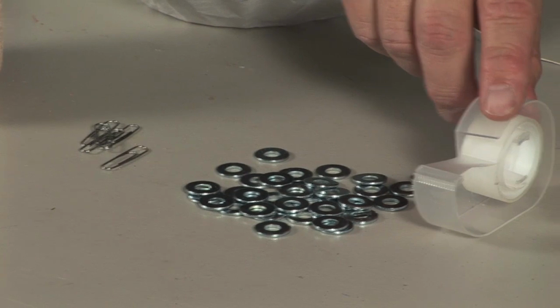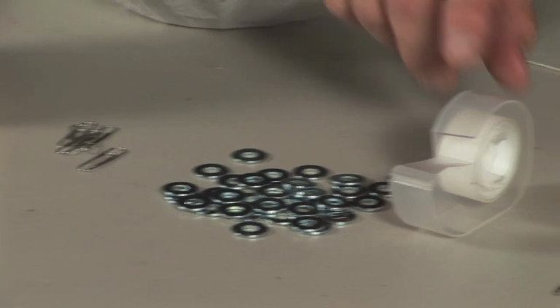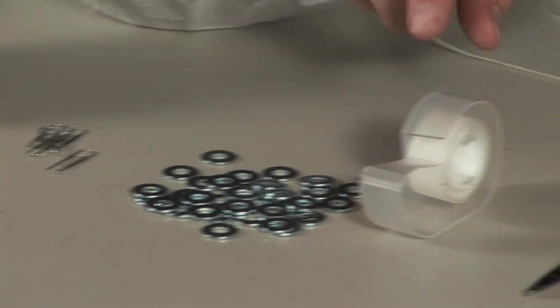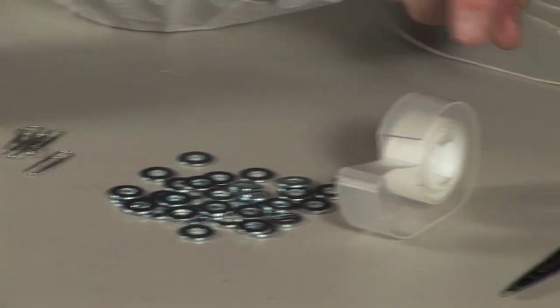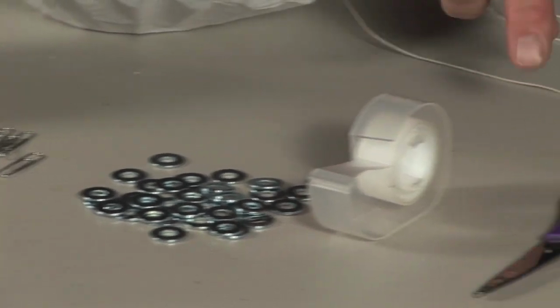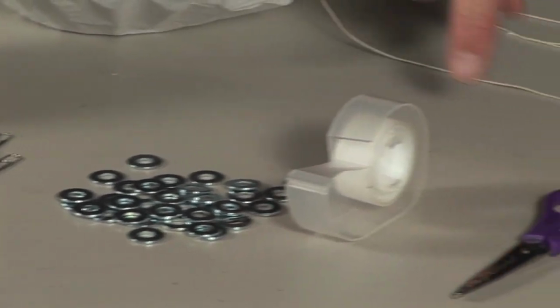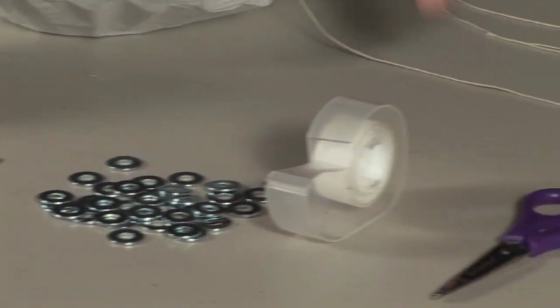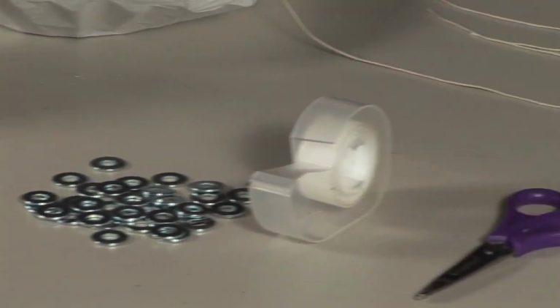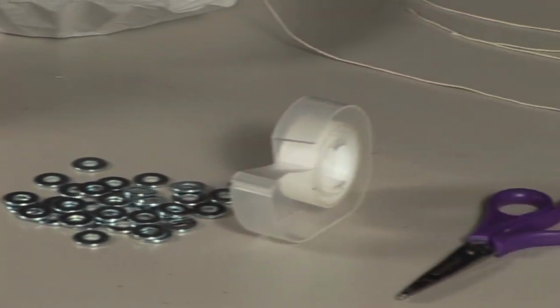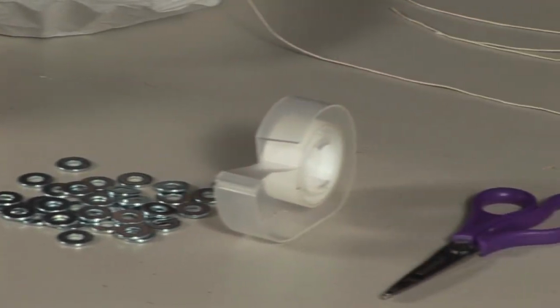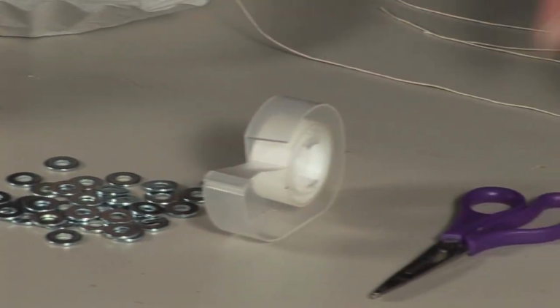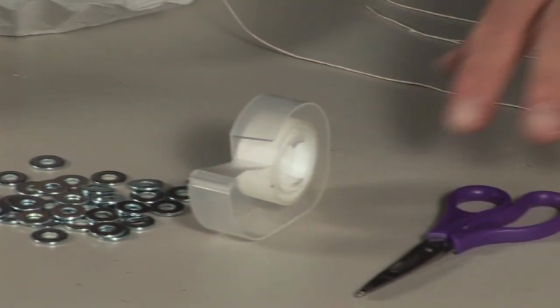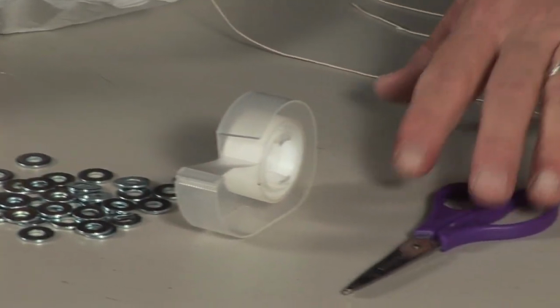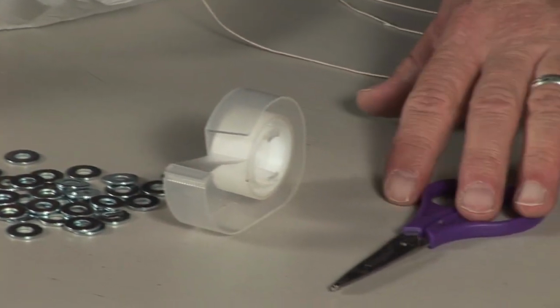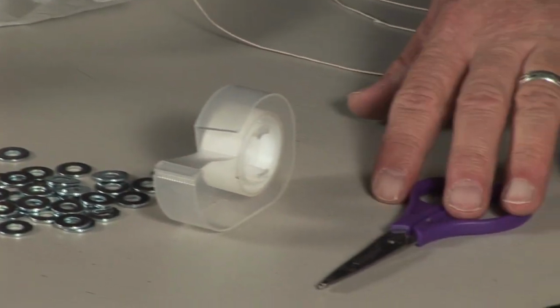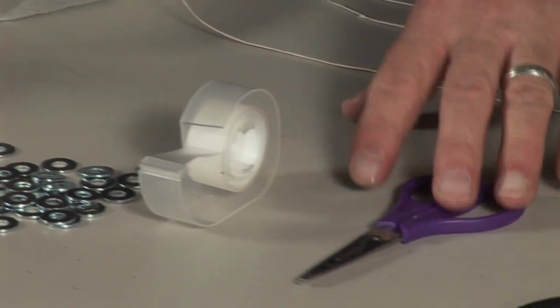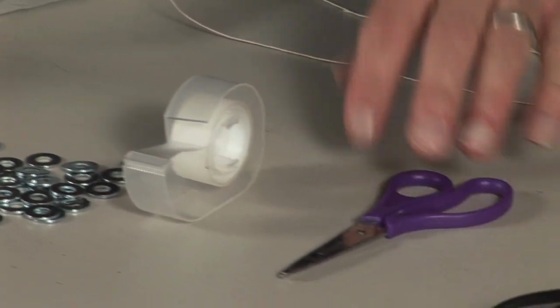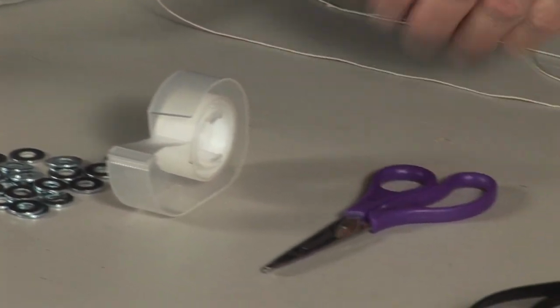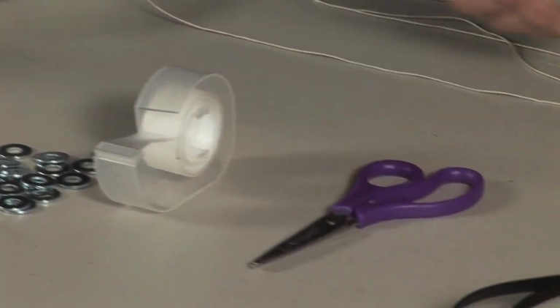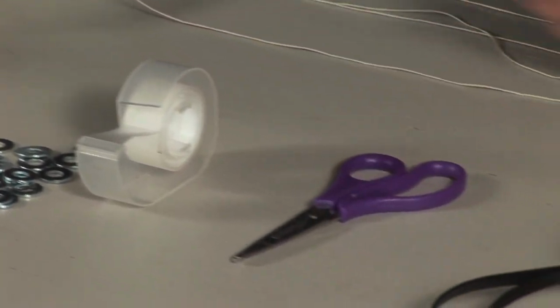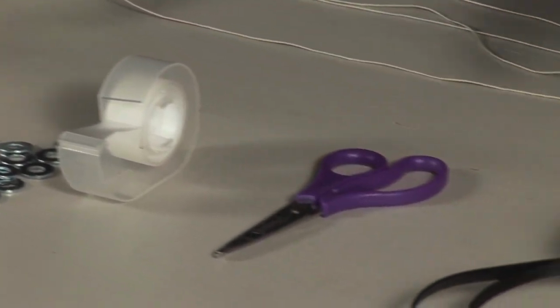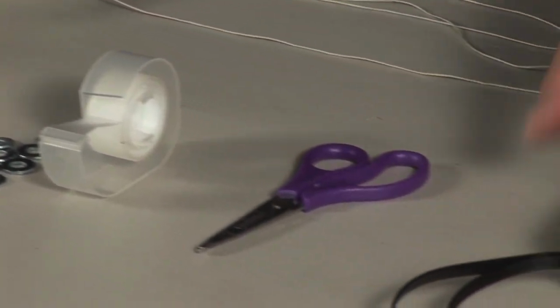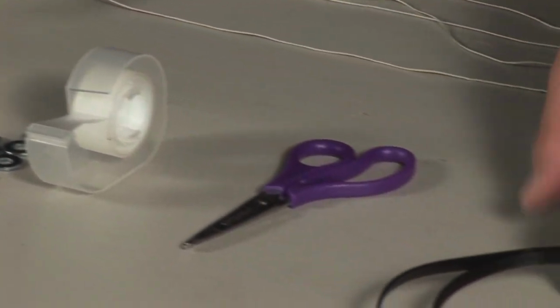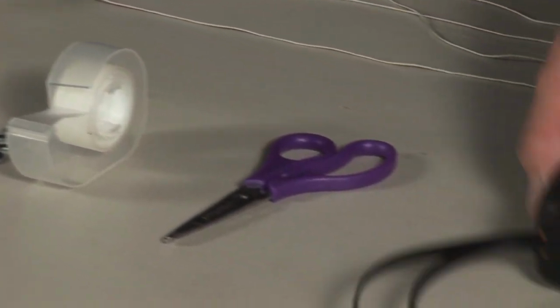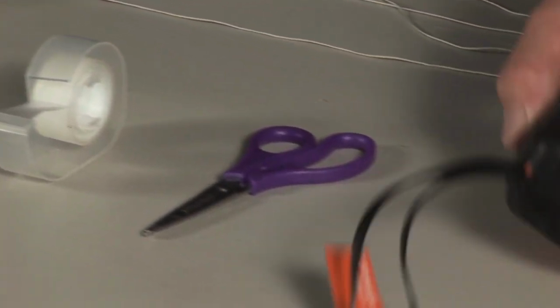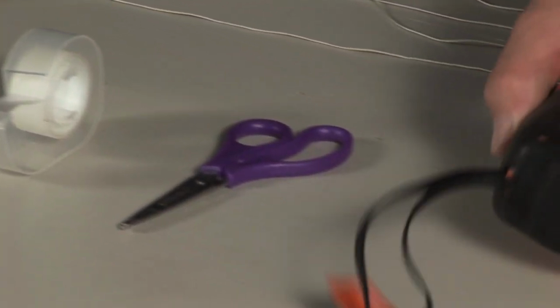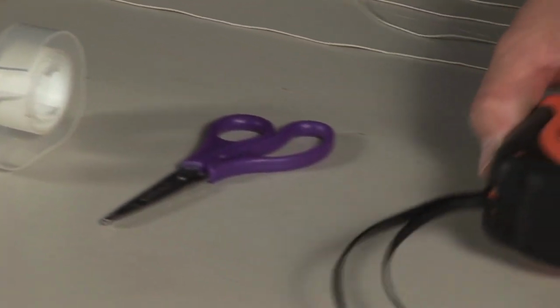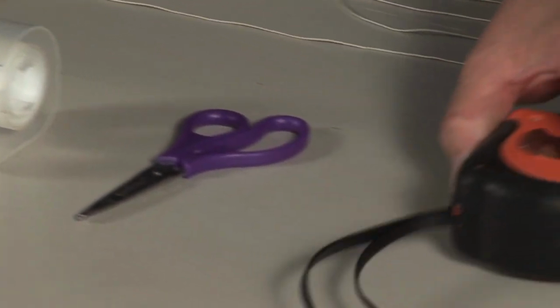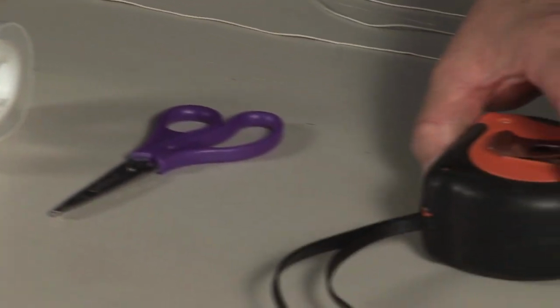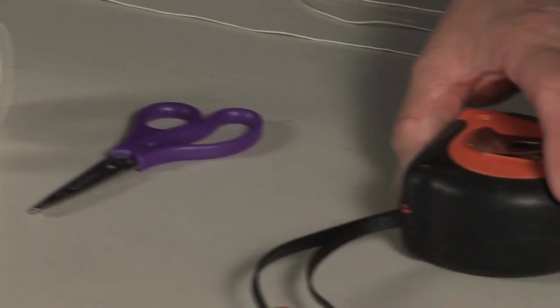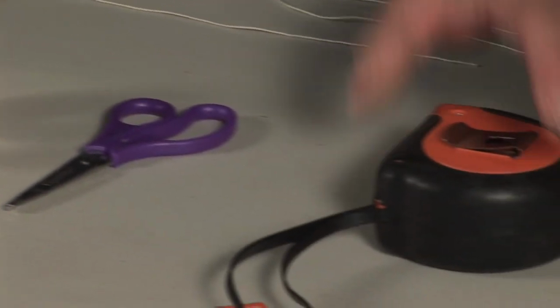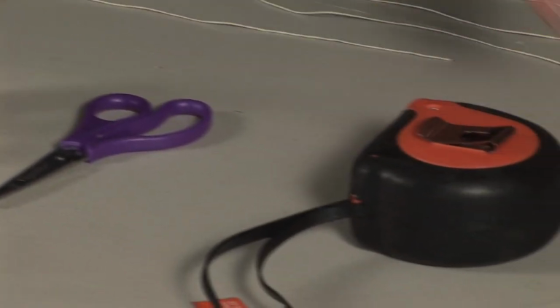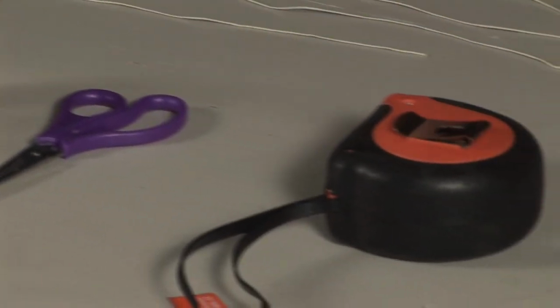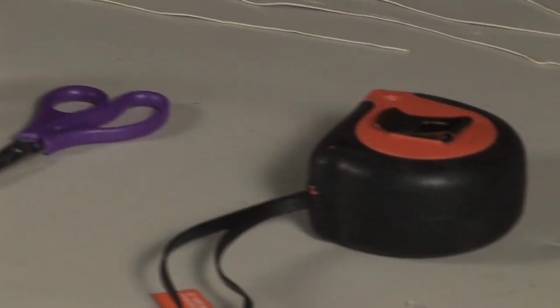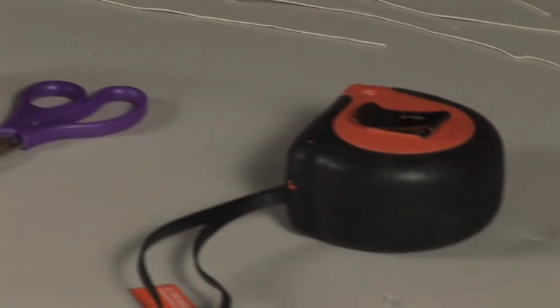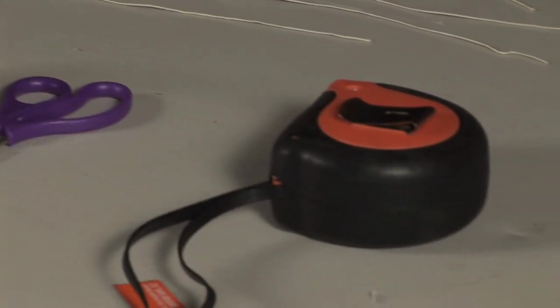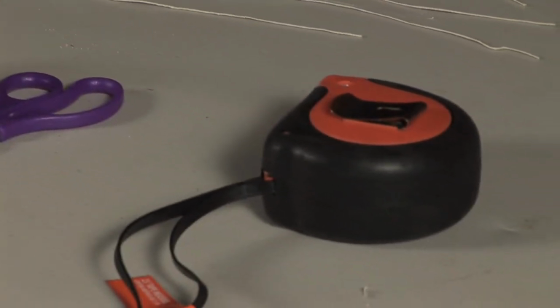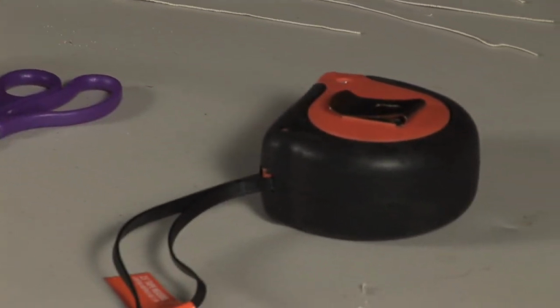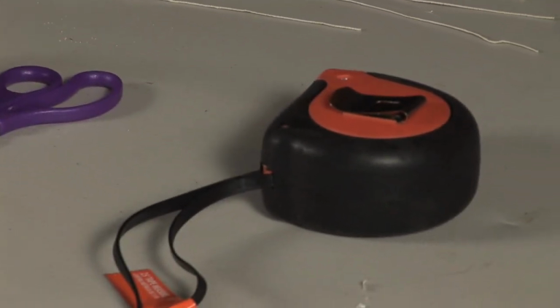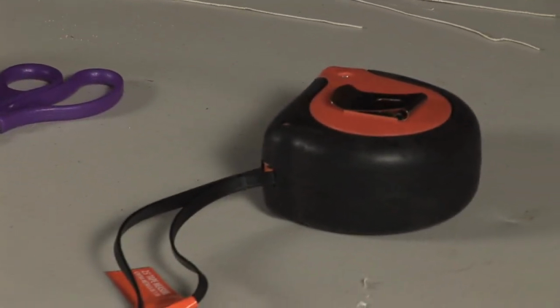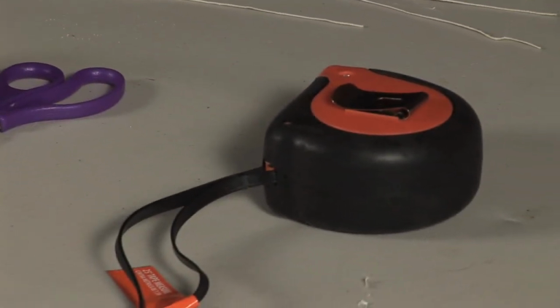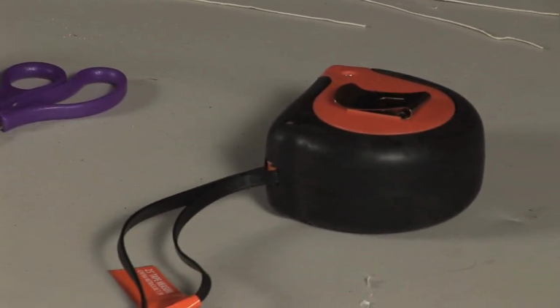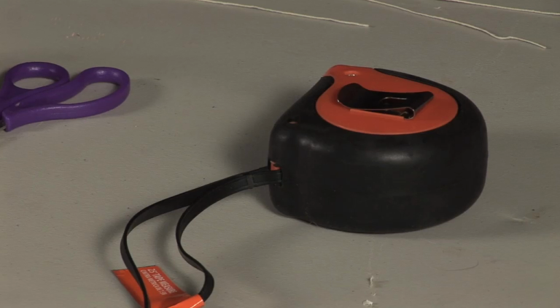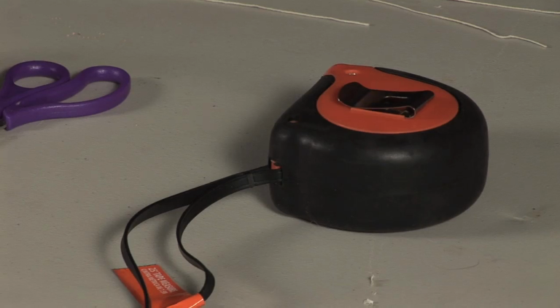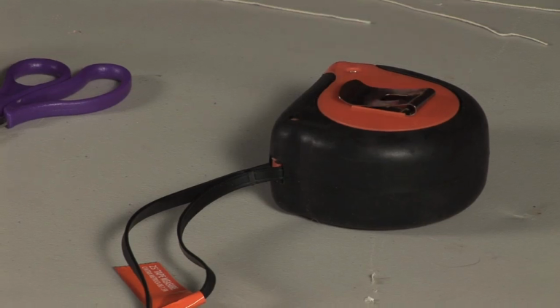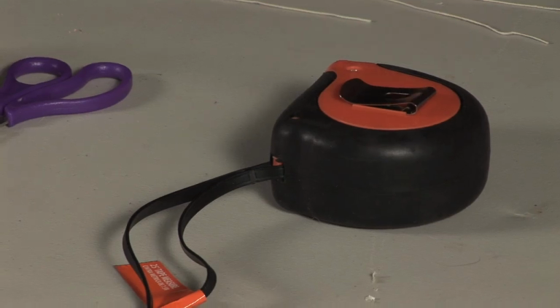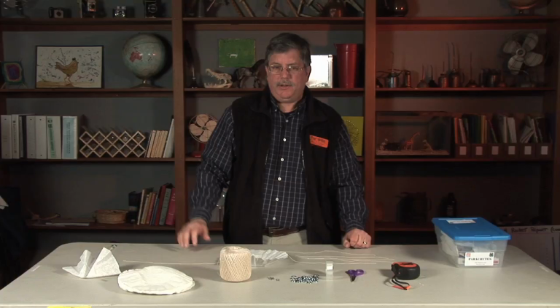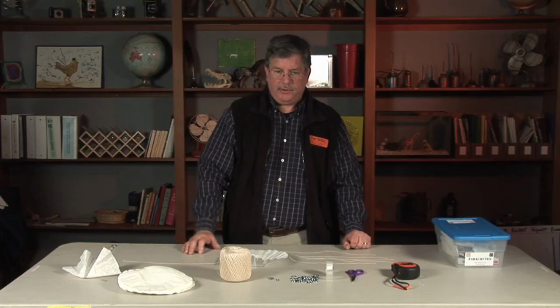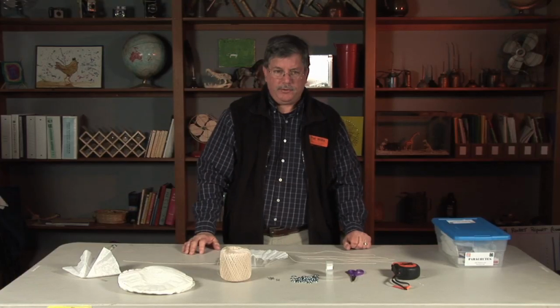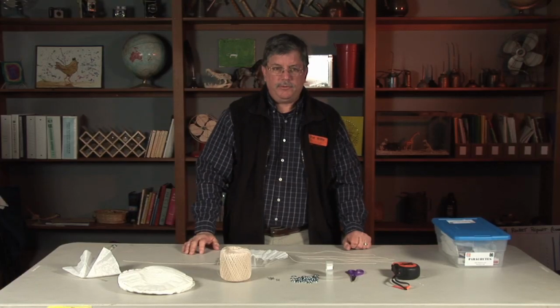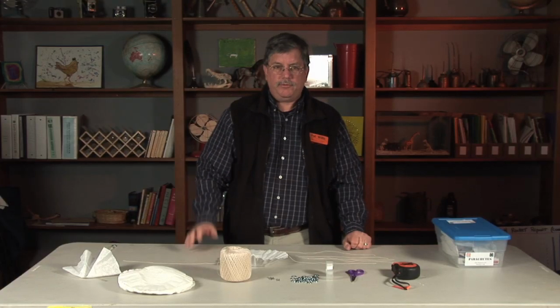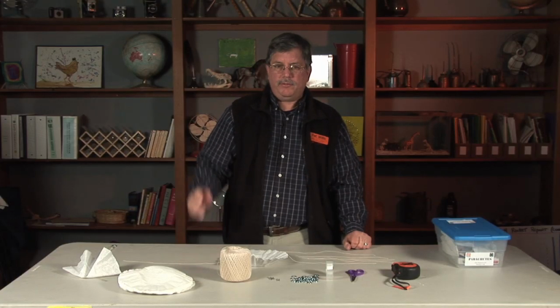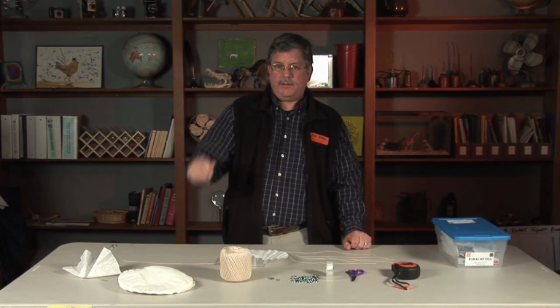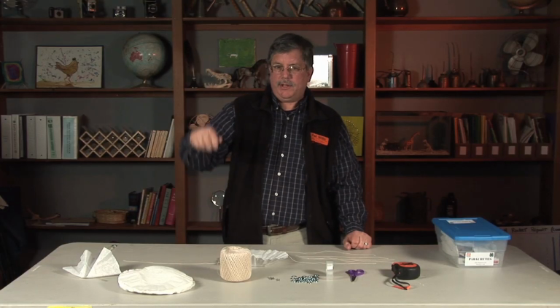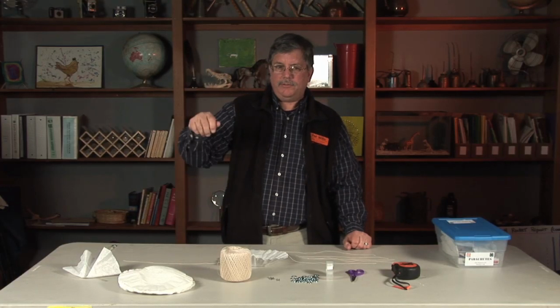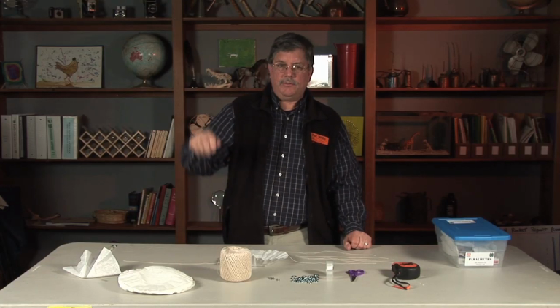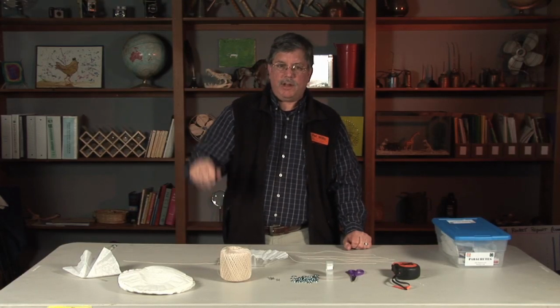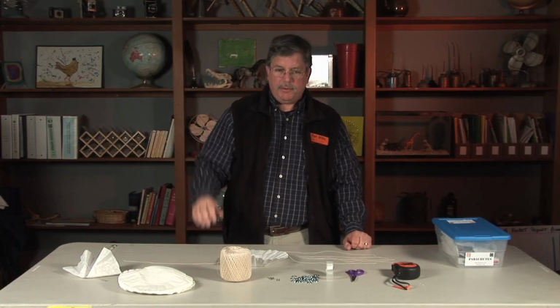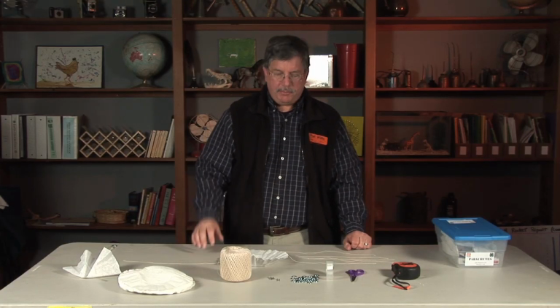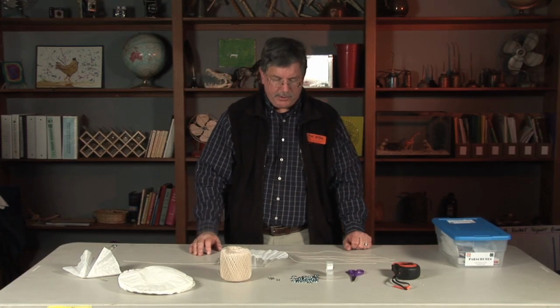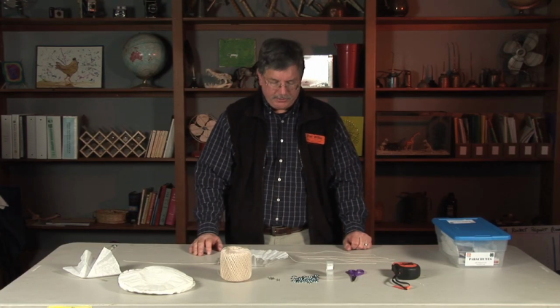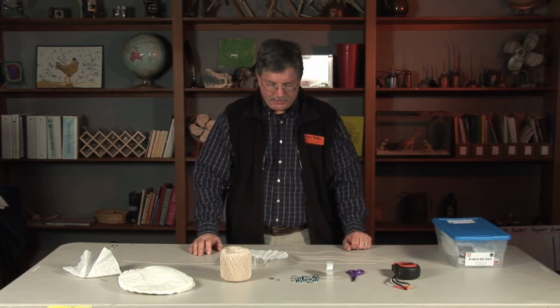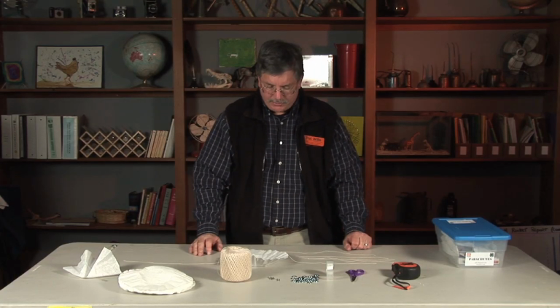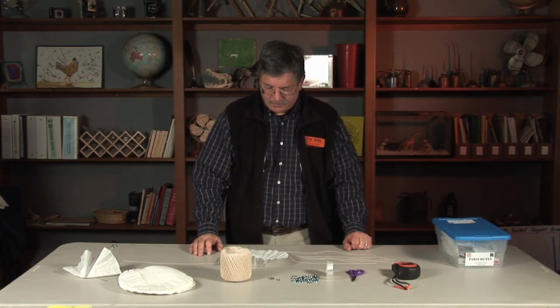Some tape, a pair of scissors, and a tape measure if you want to measure the heights that the kids are dropping the parachutes from.